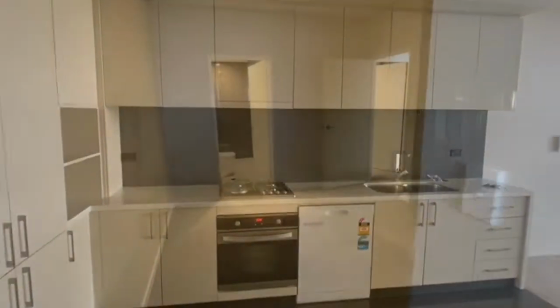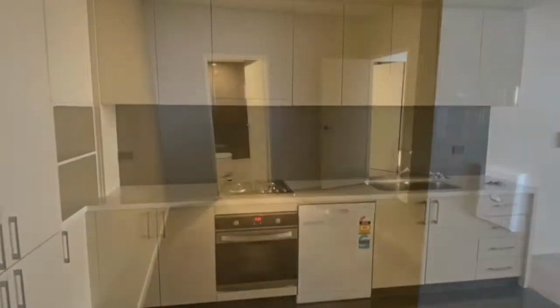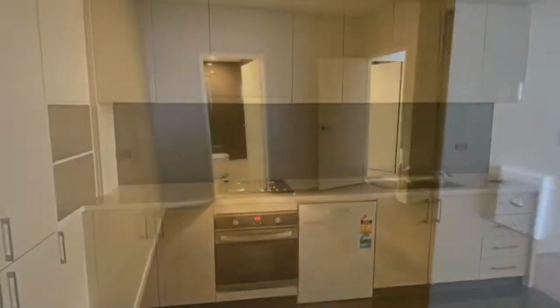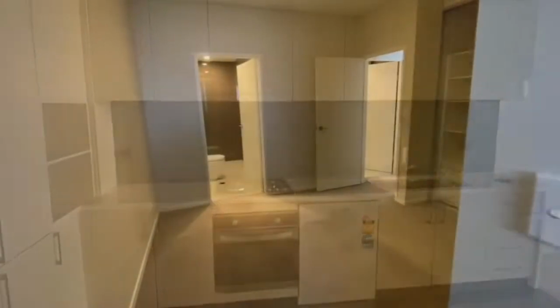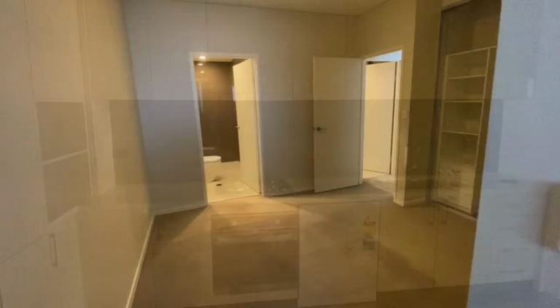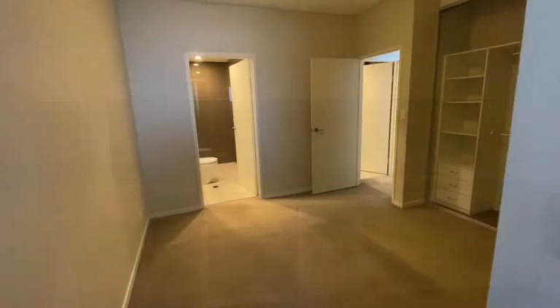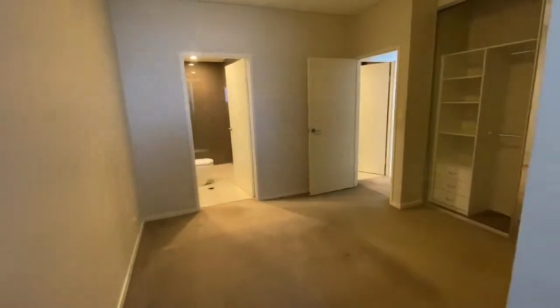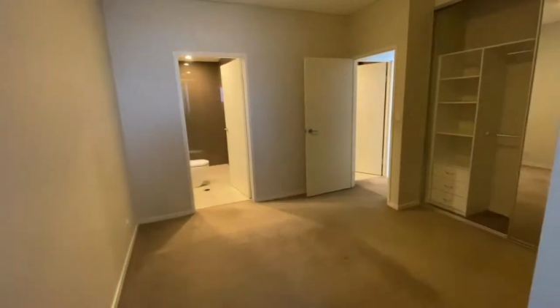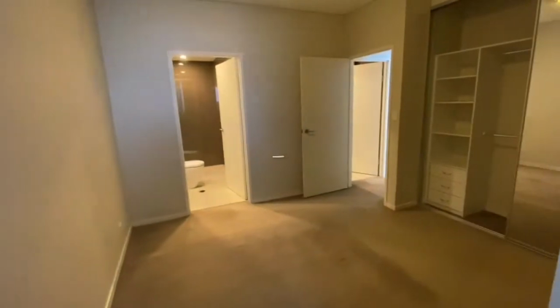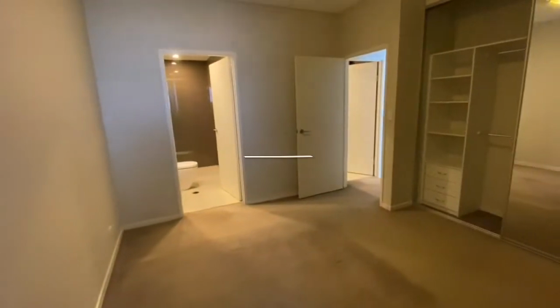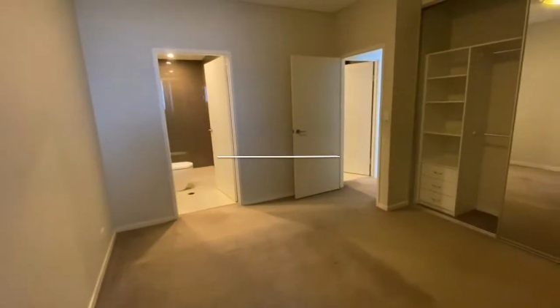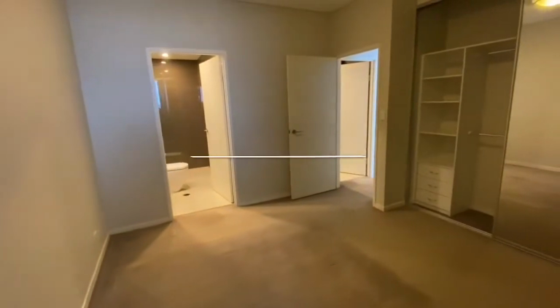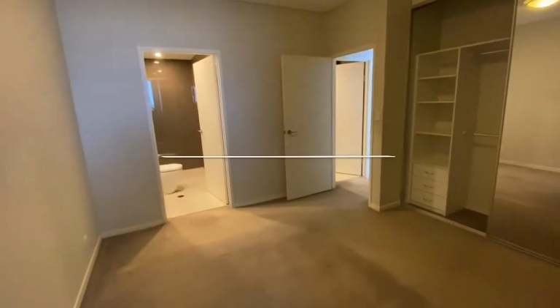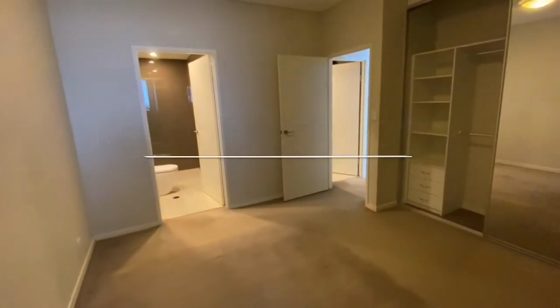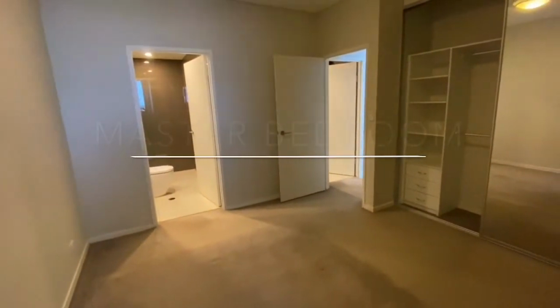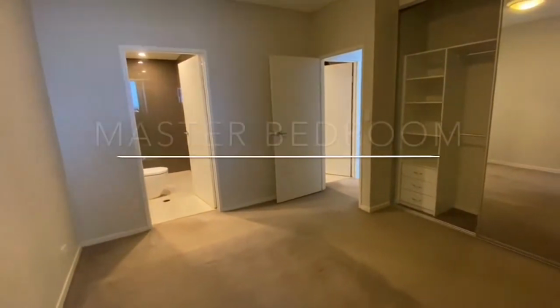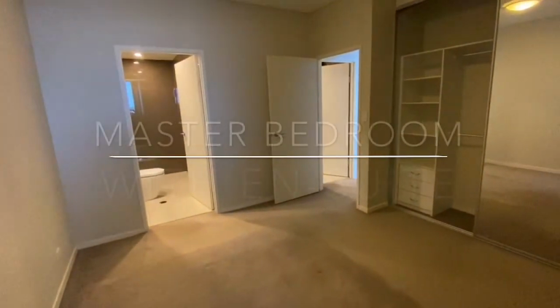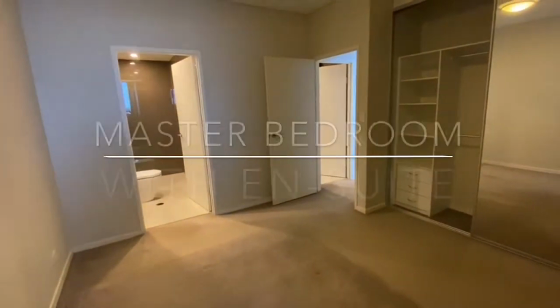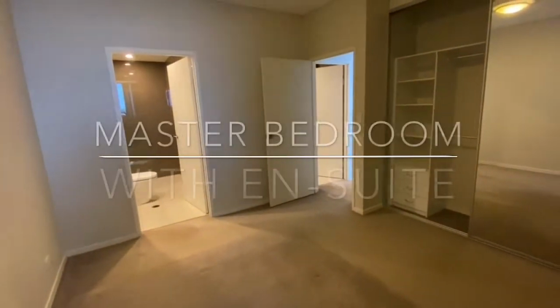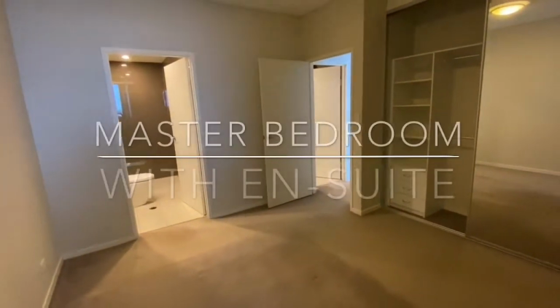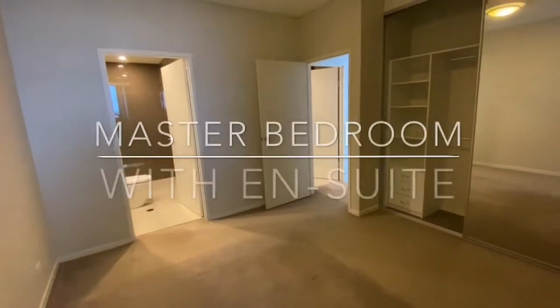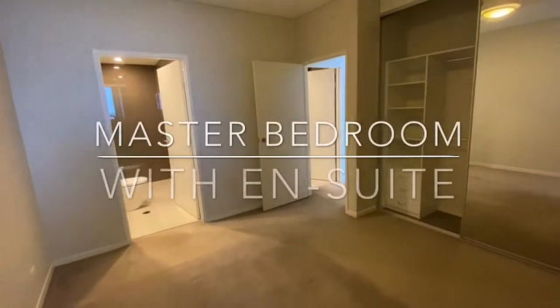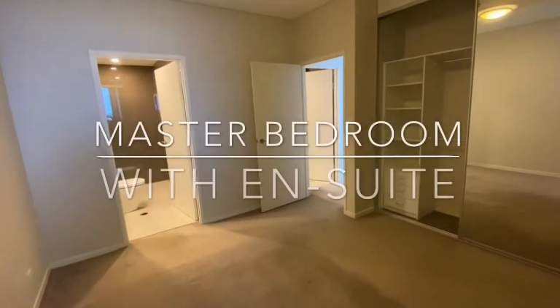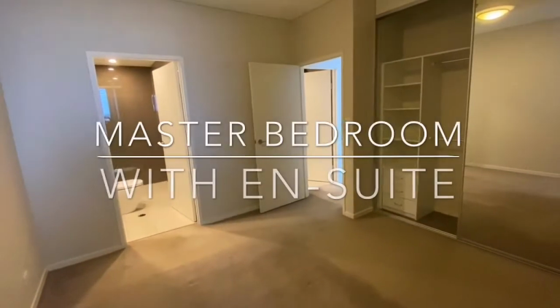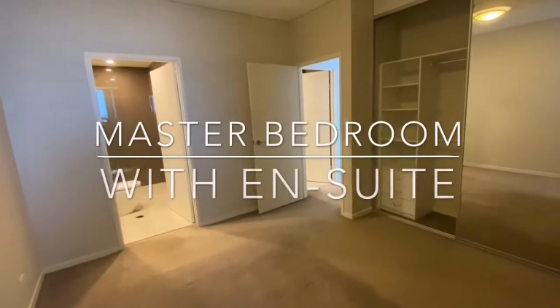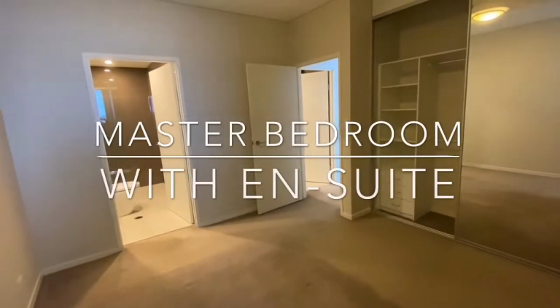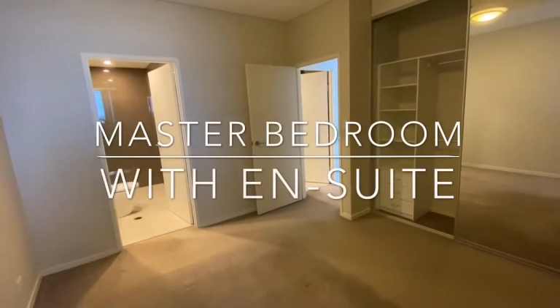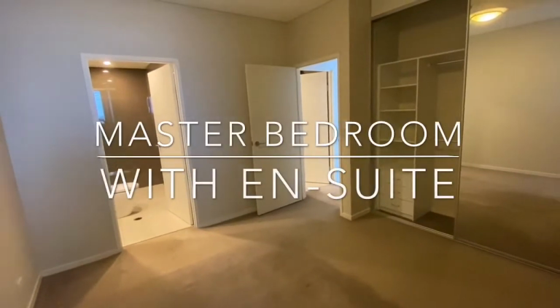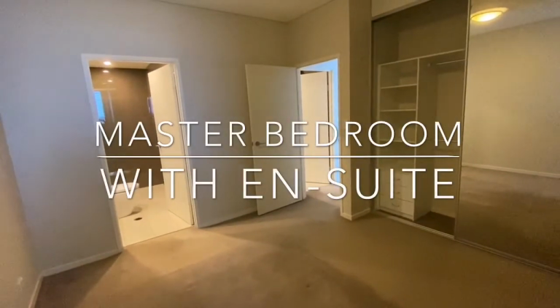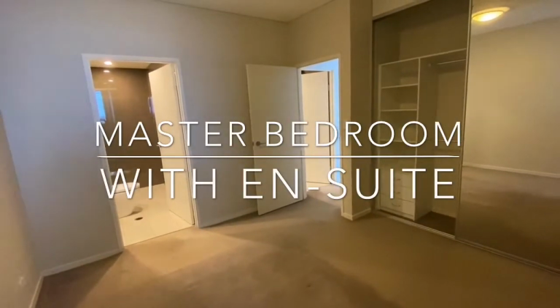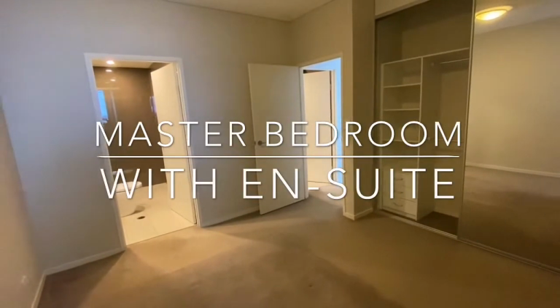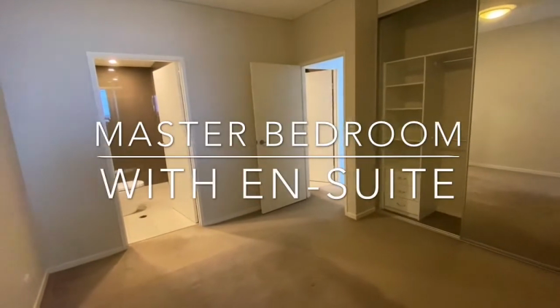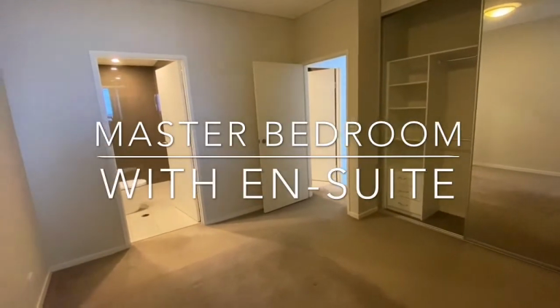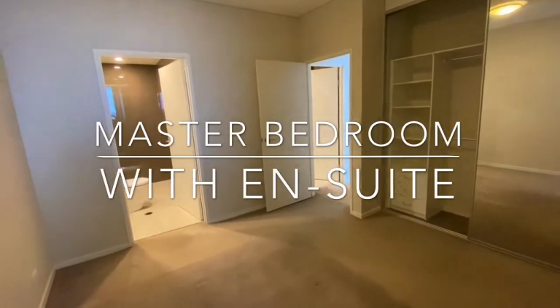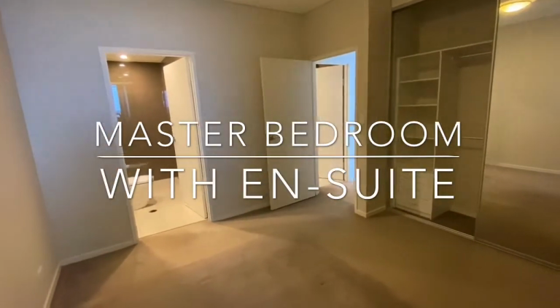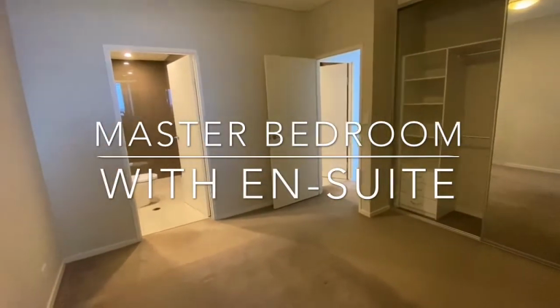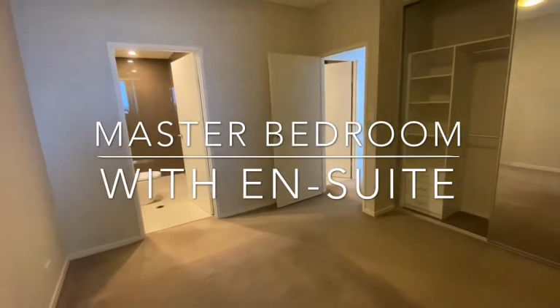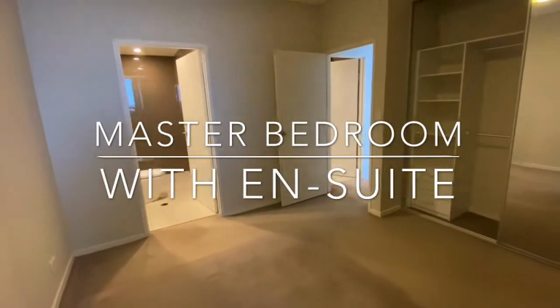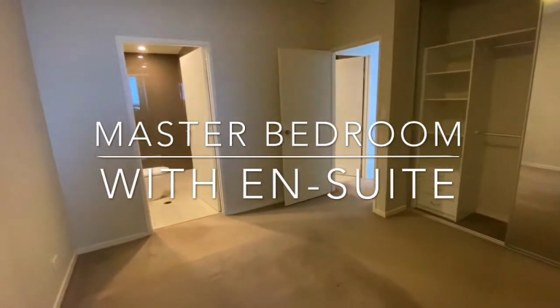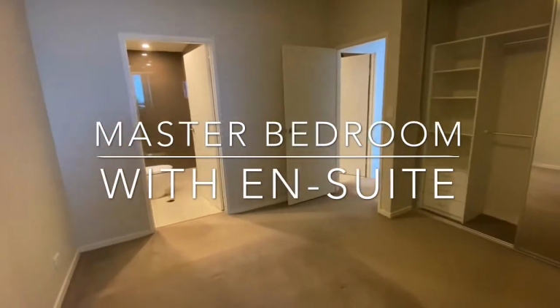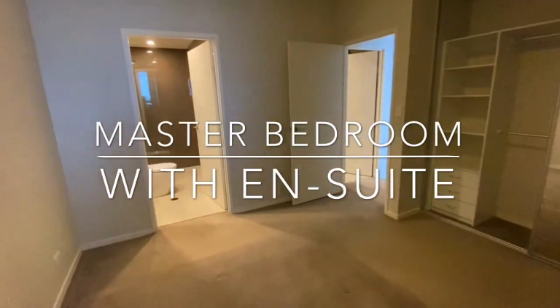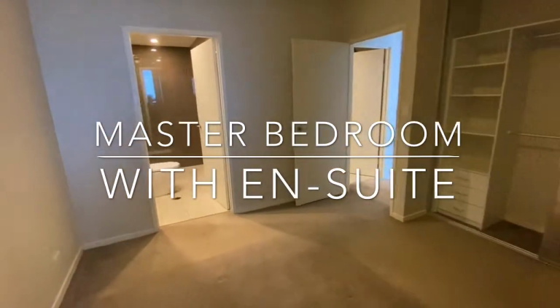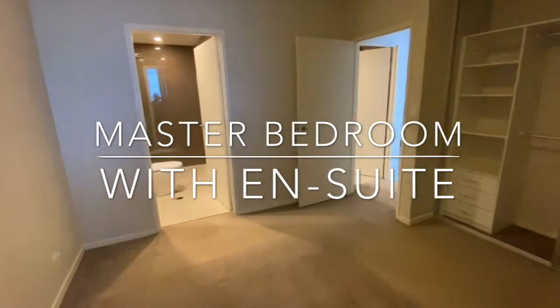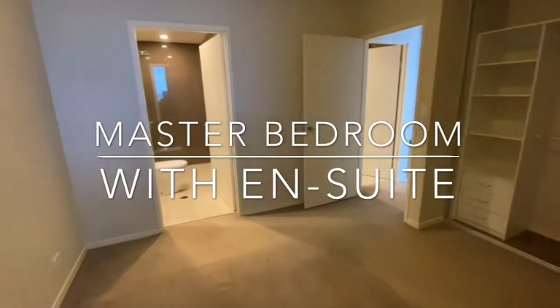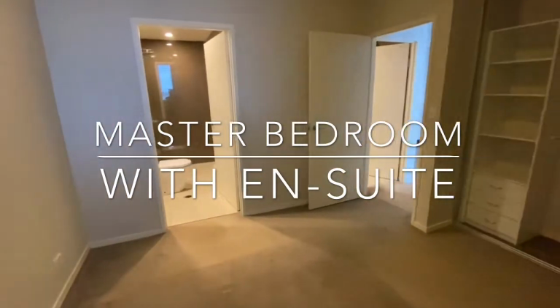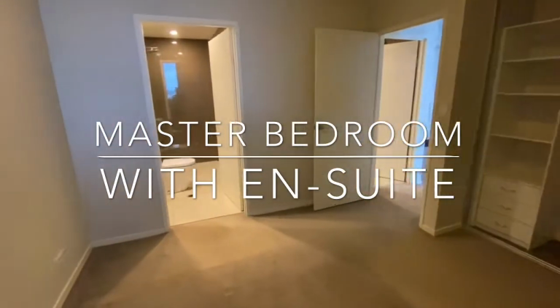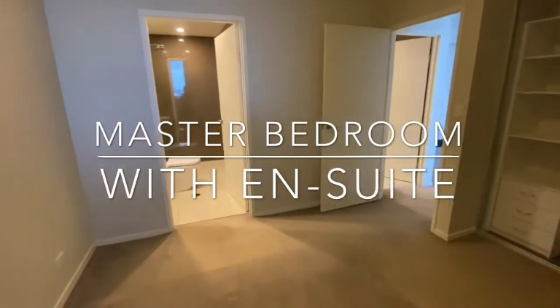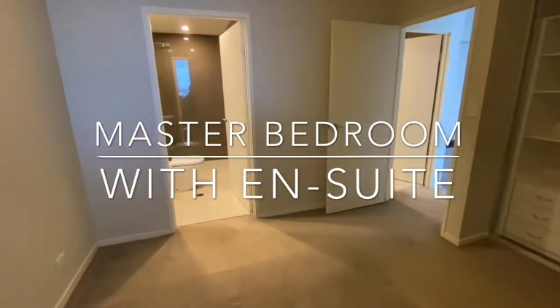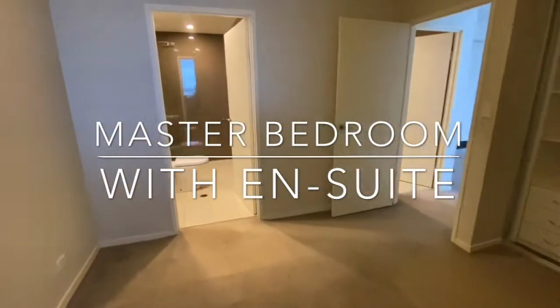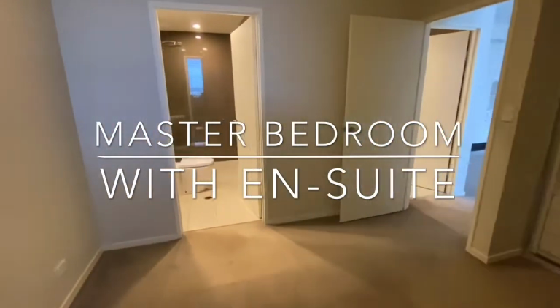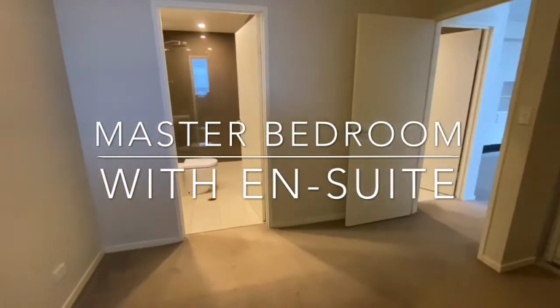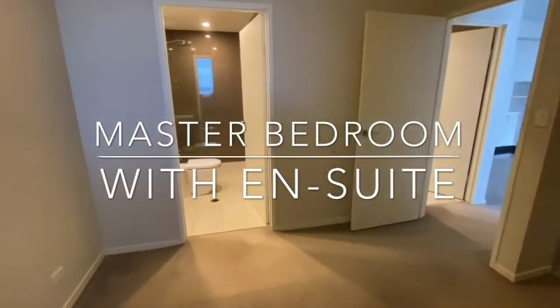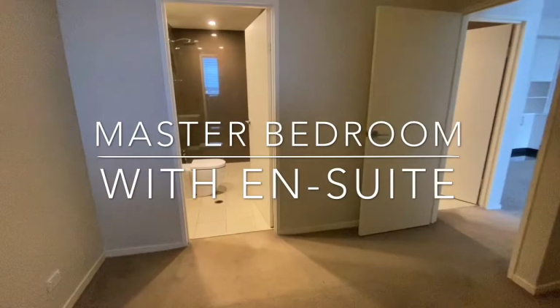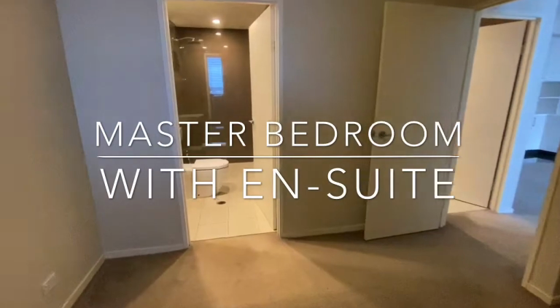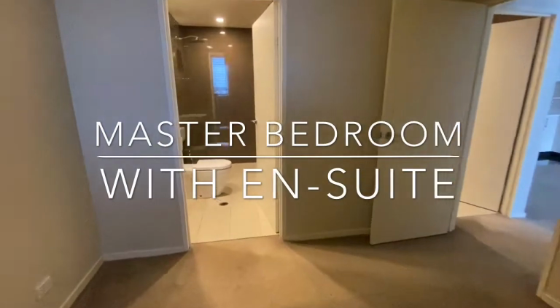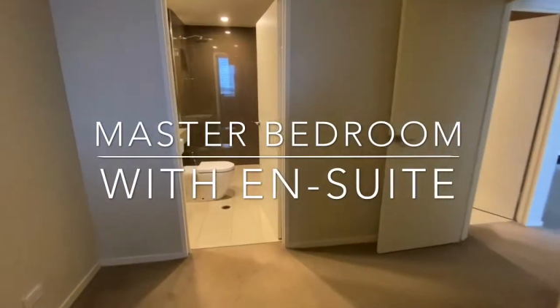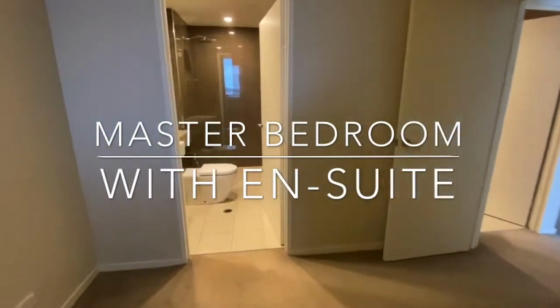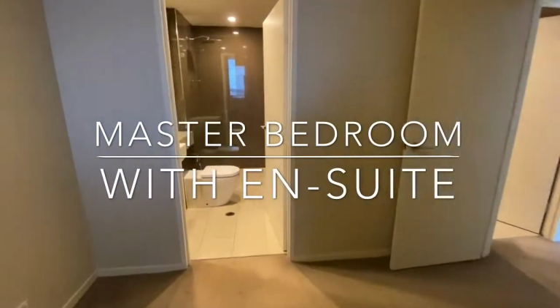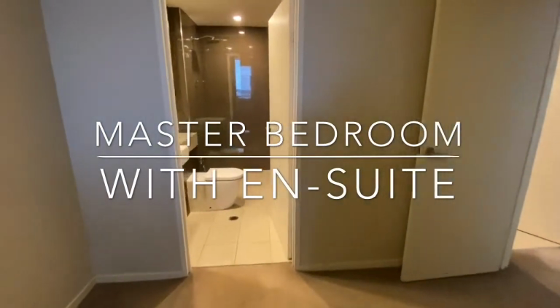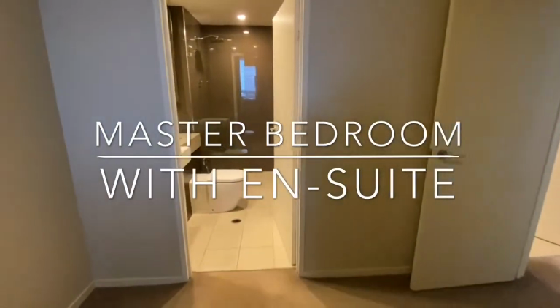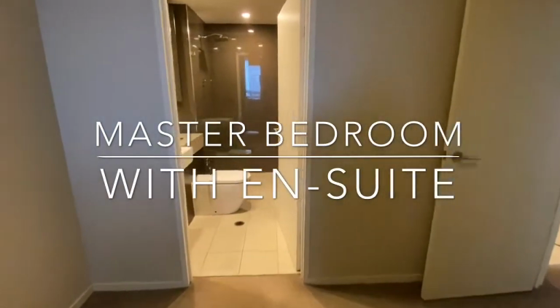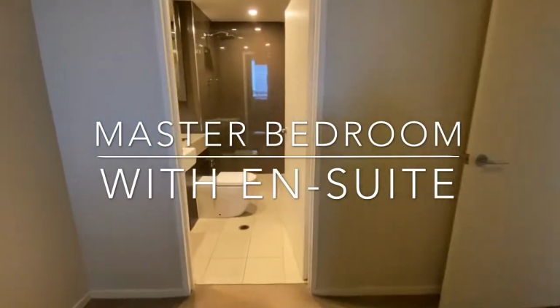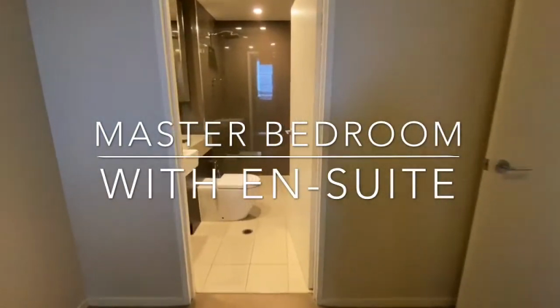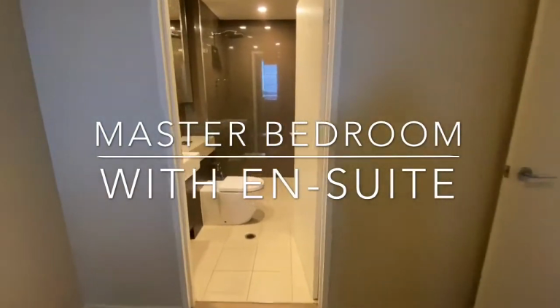This is the master bedroom — you have a built-in wardrobe and an ensuite bathroom.